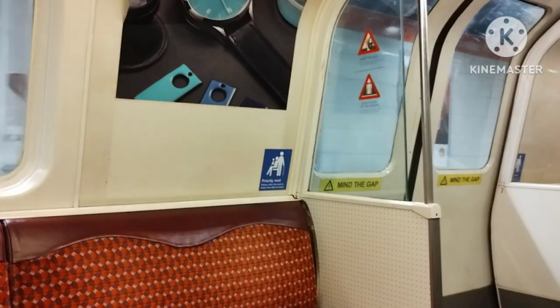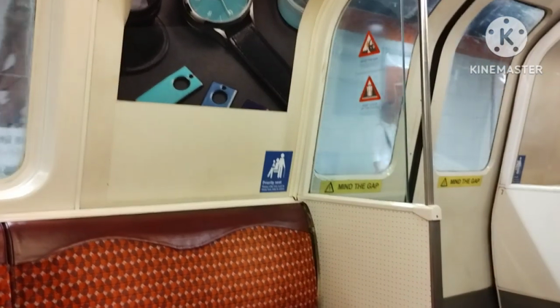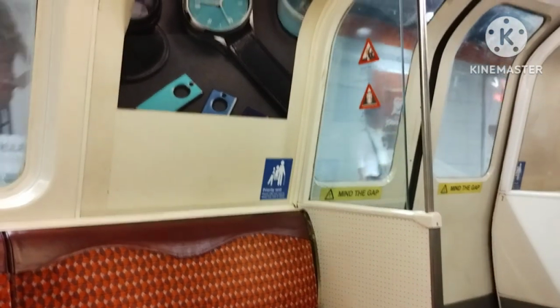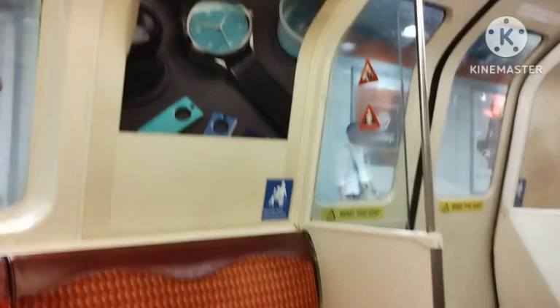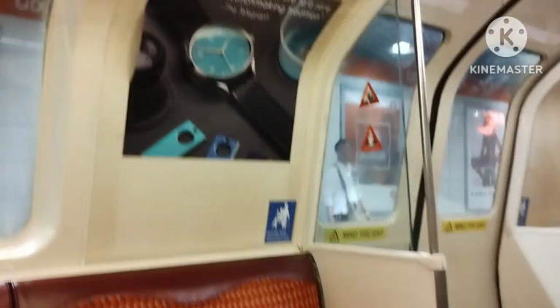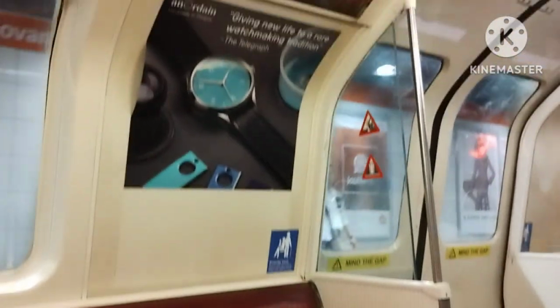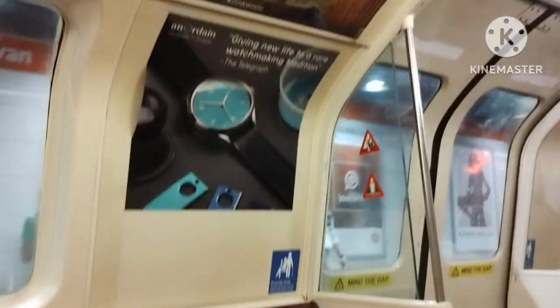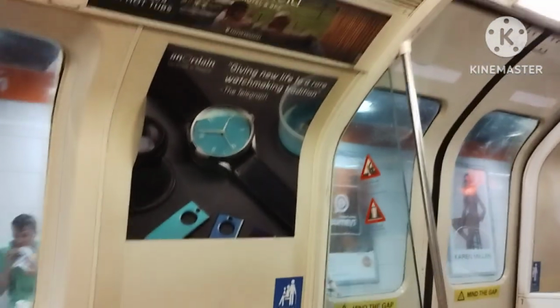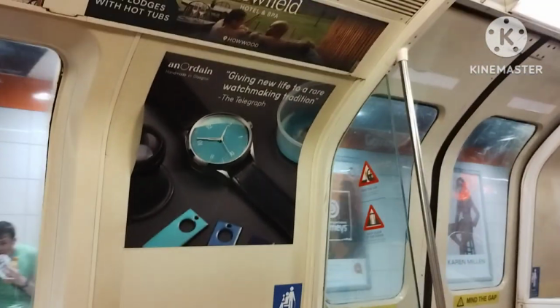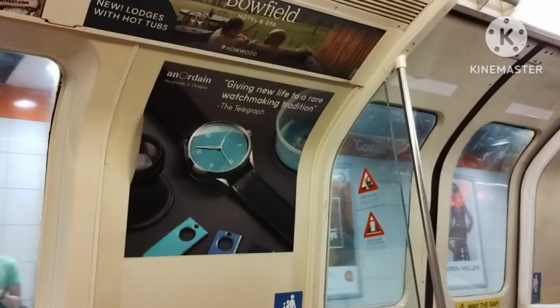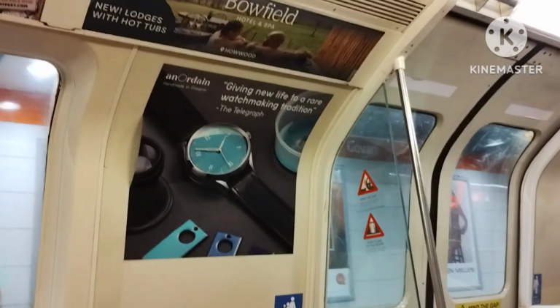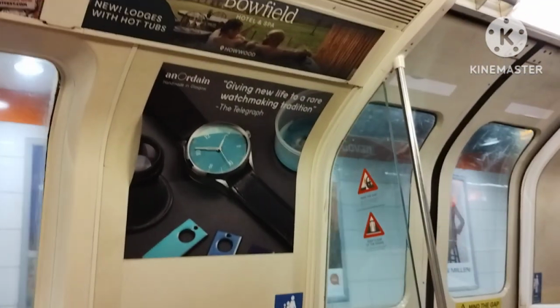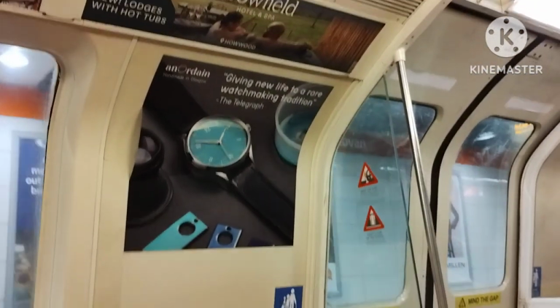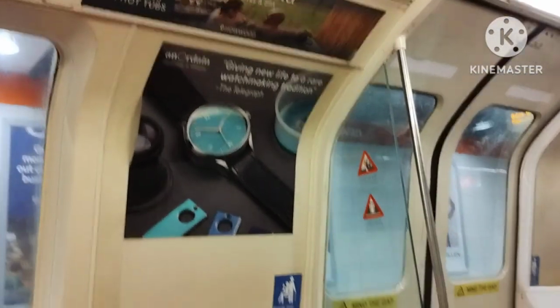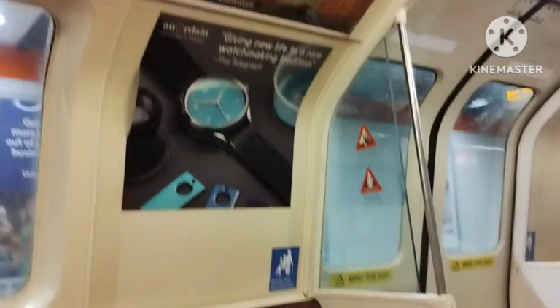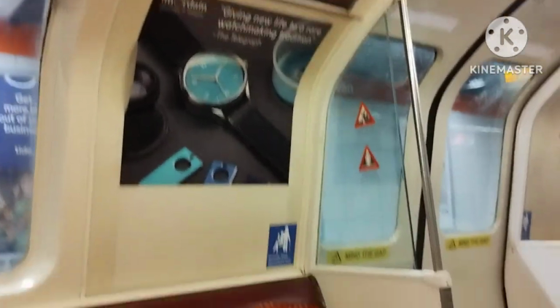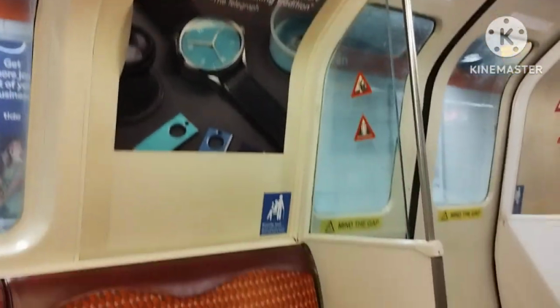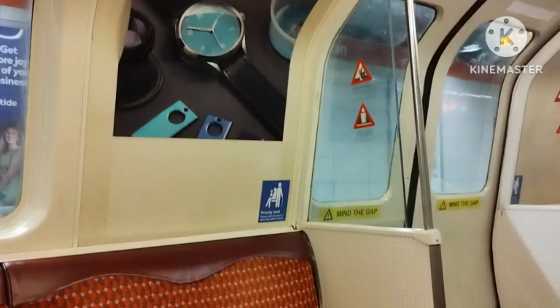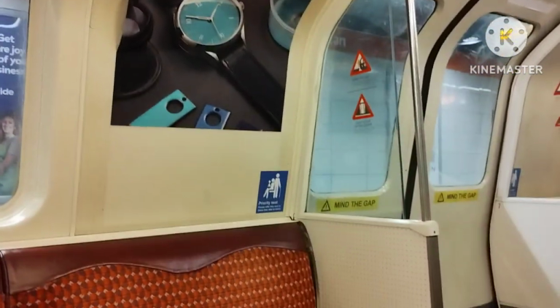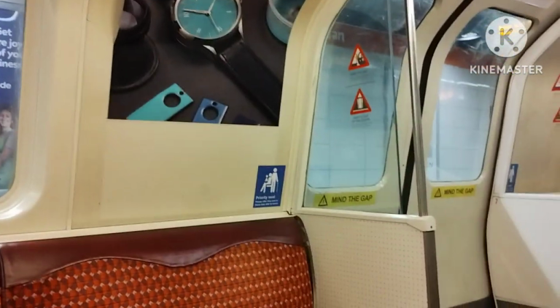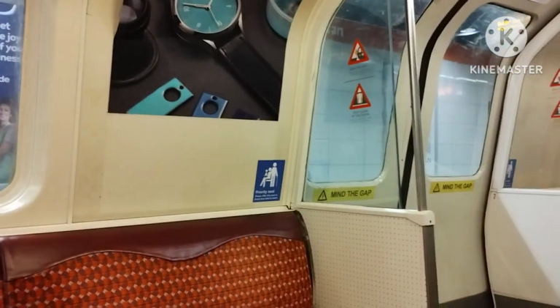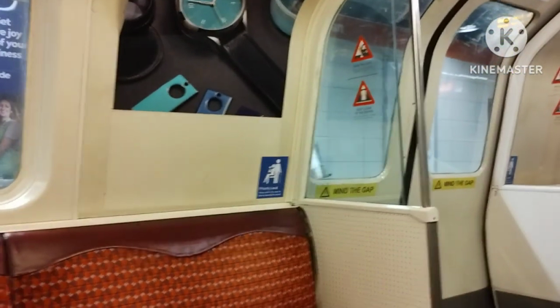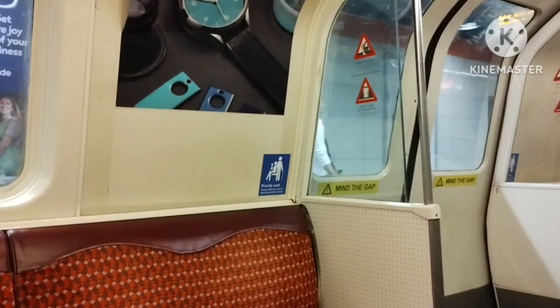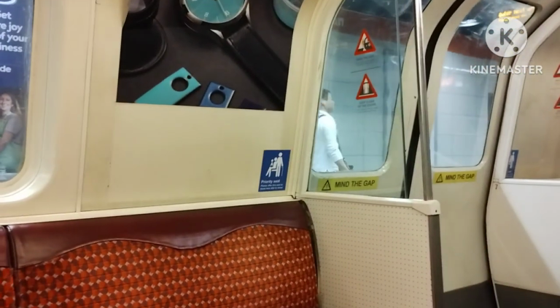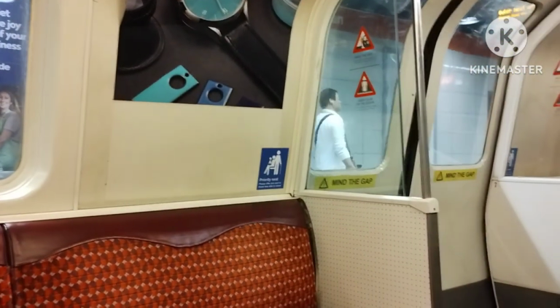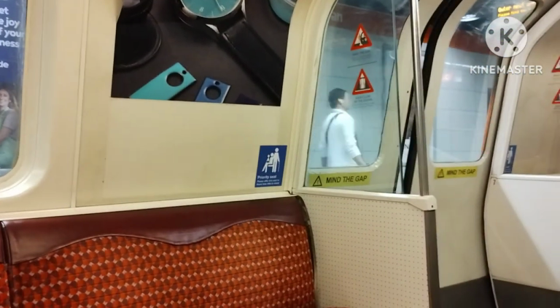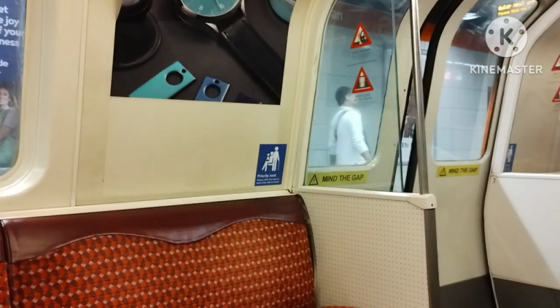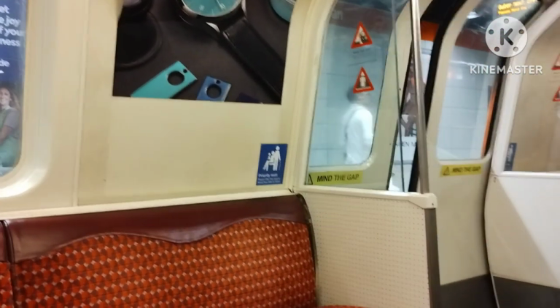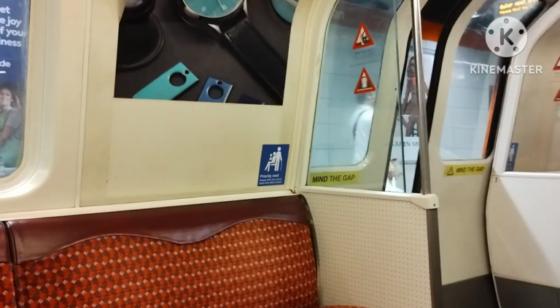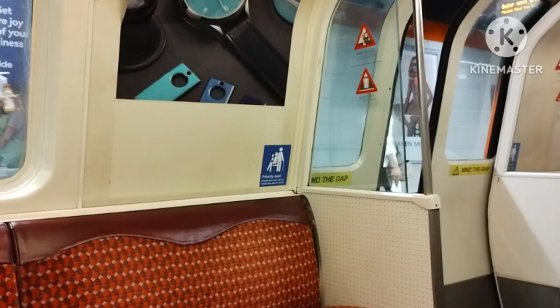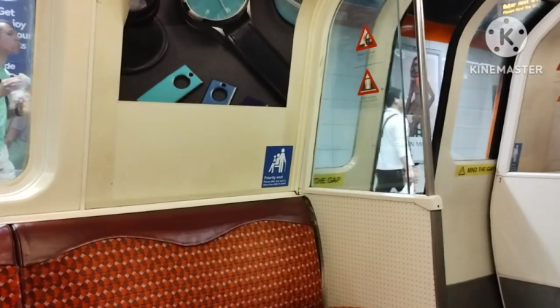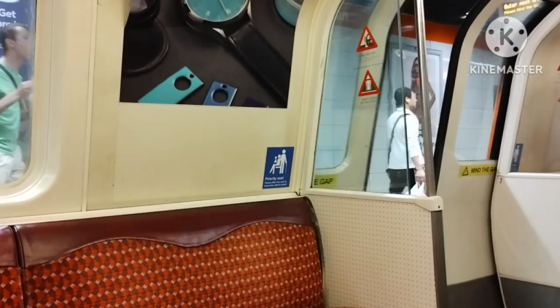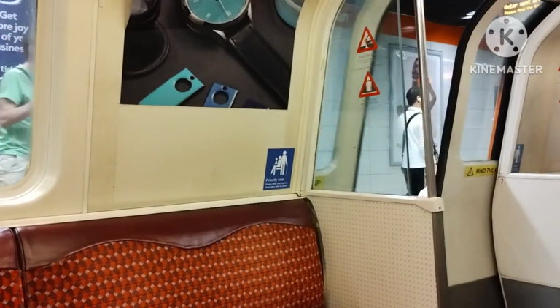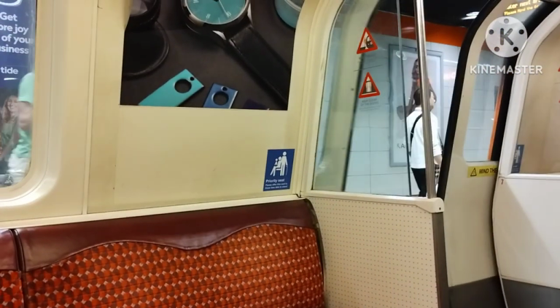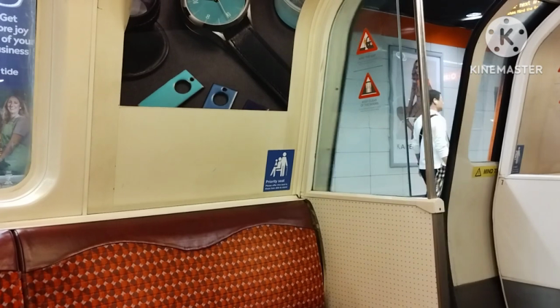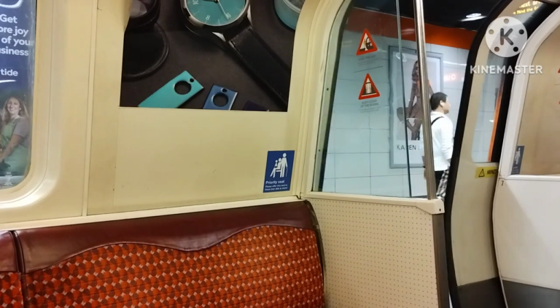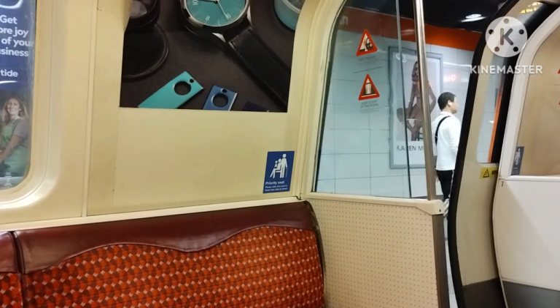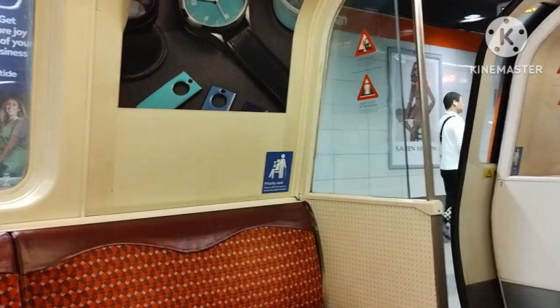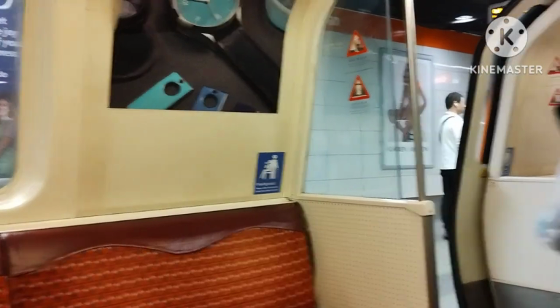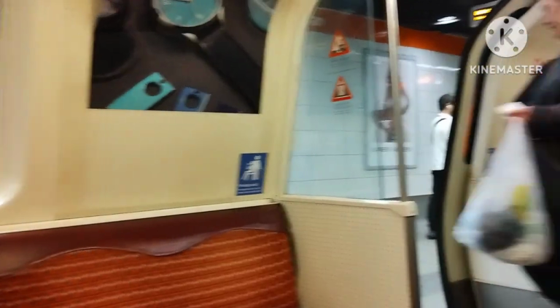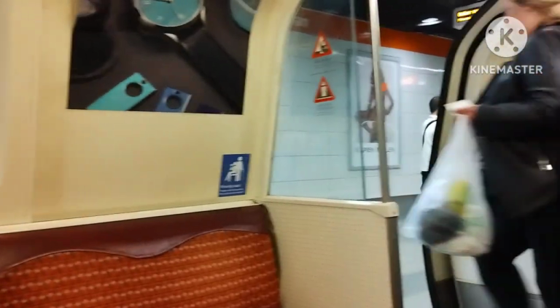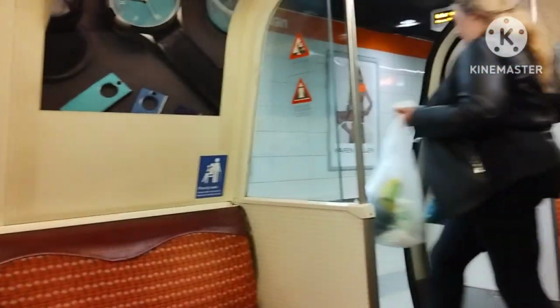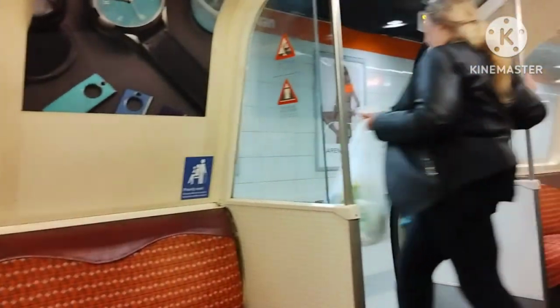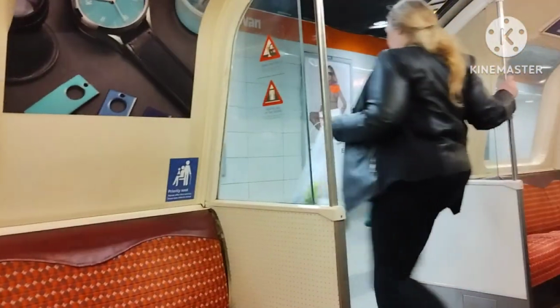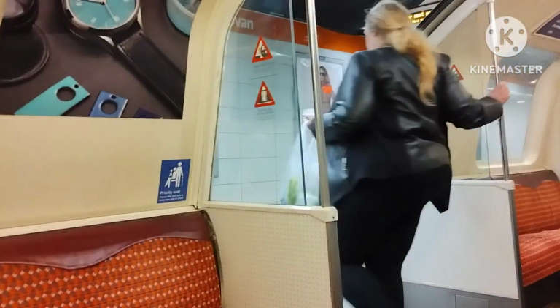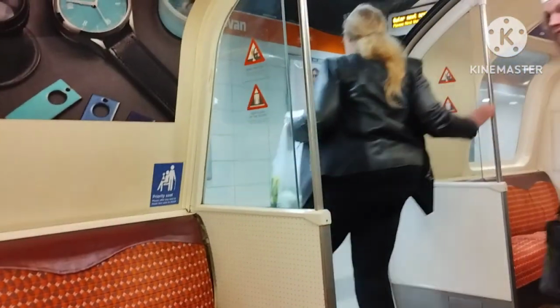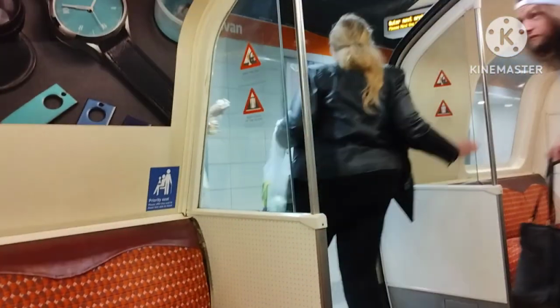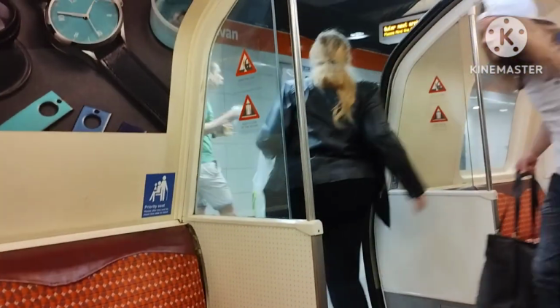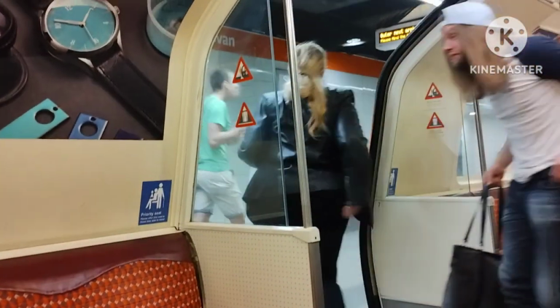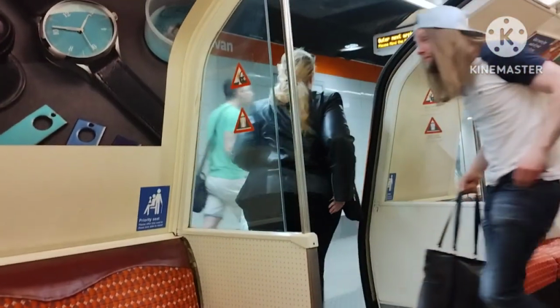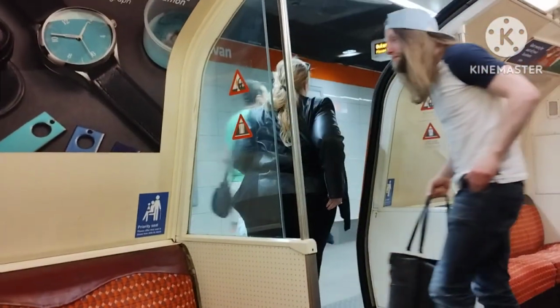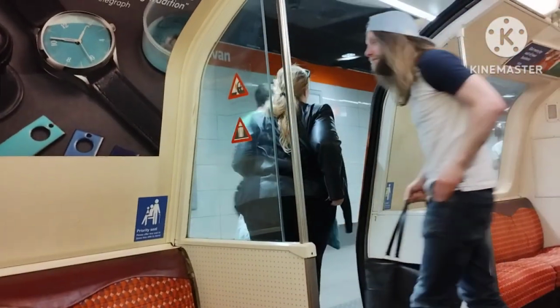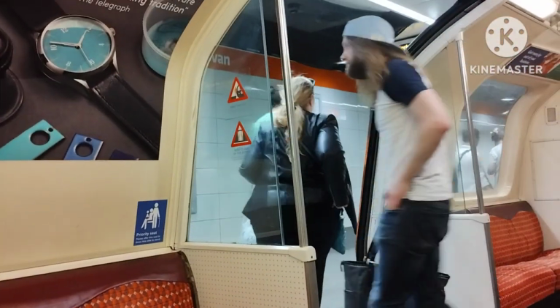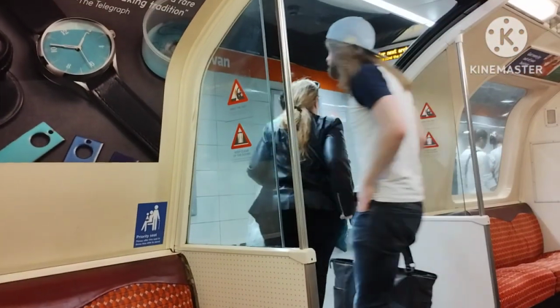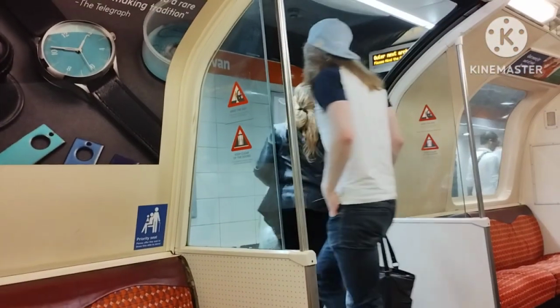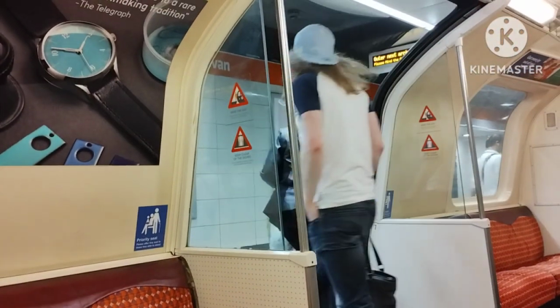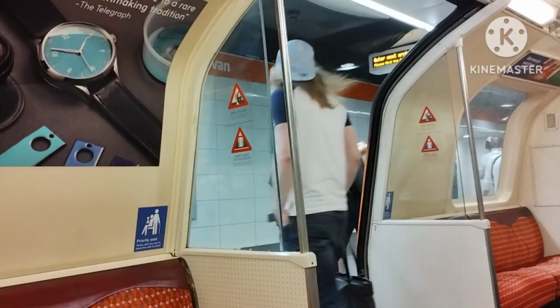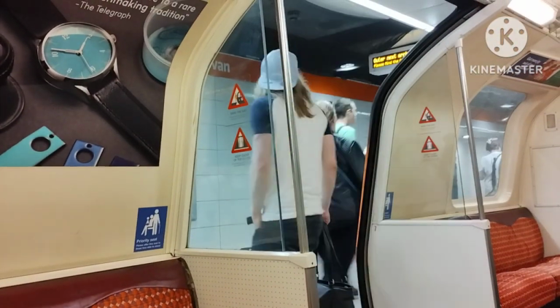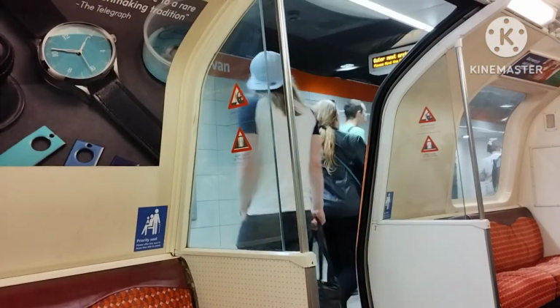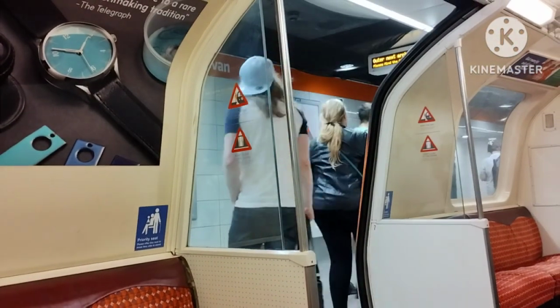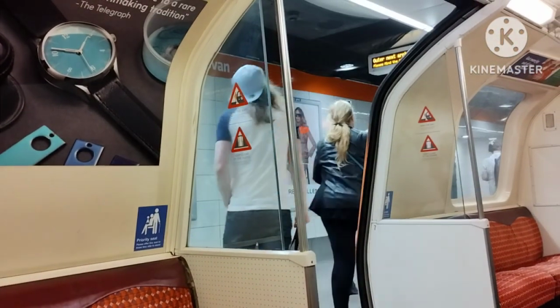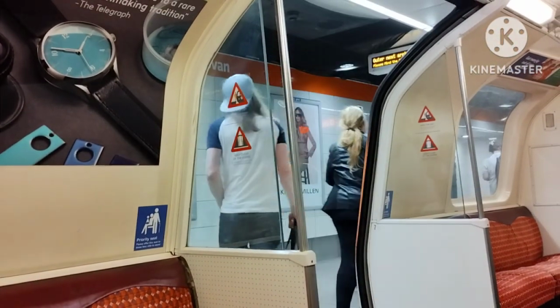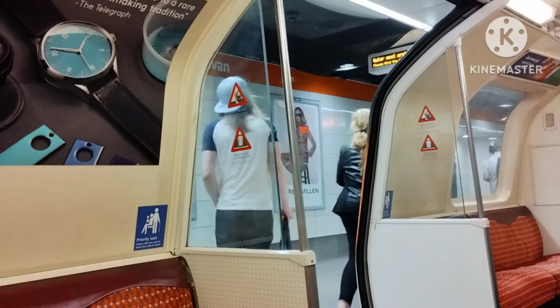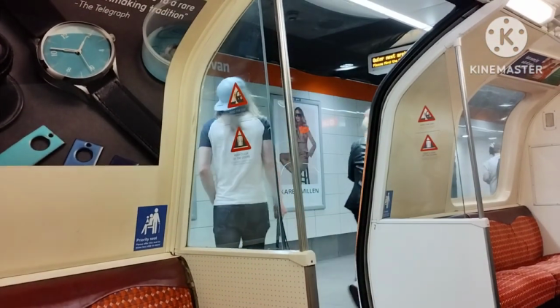We arrive at the next station, Caban station. This is a bigger station, so the metro stays here for two minutes.